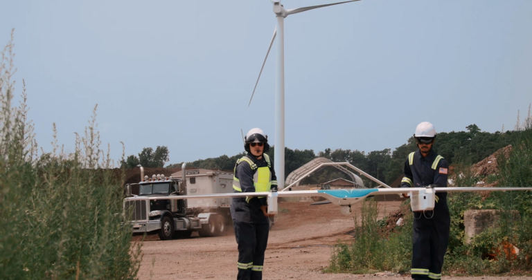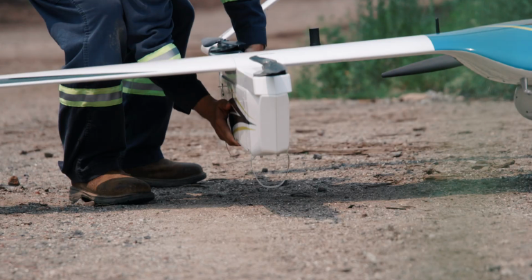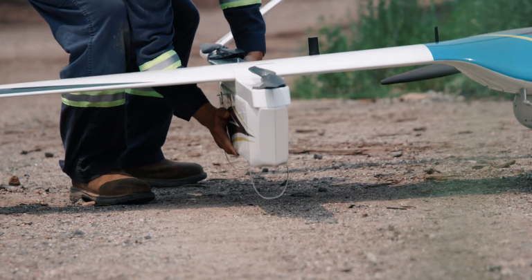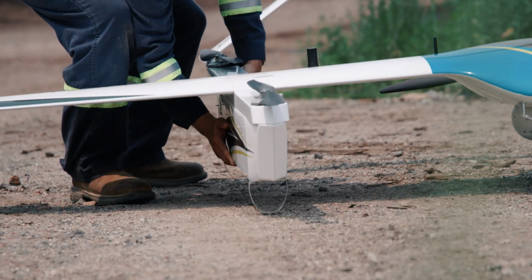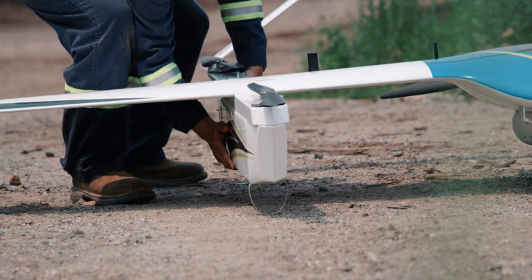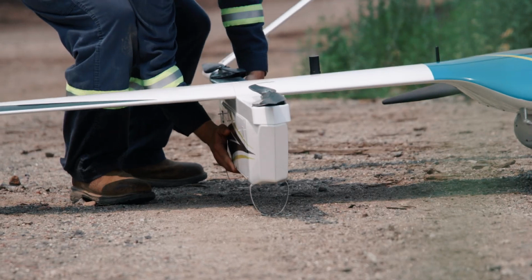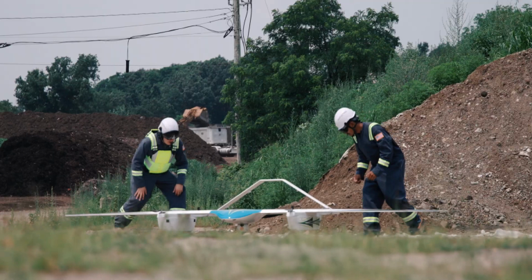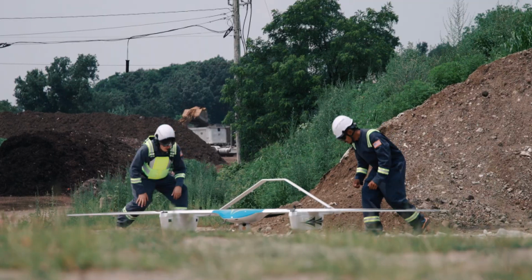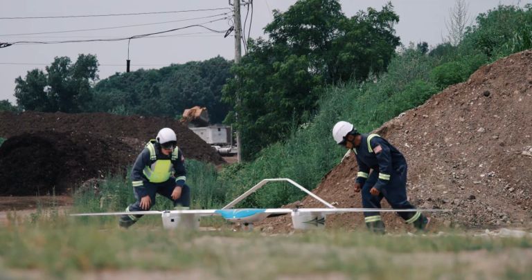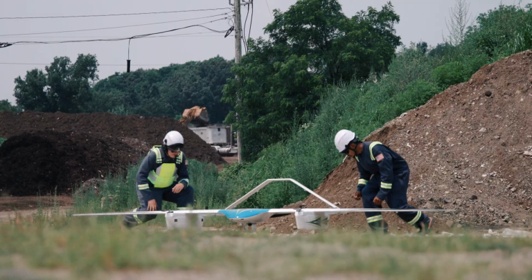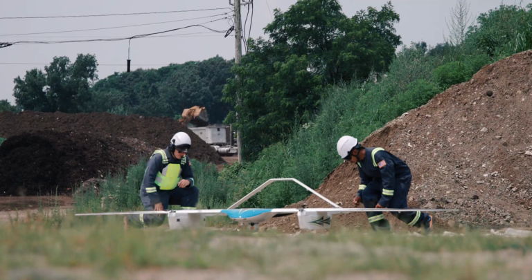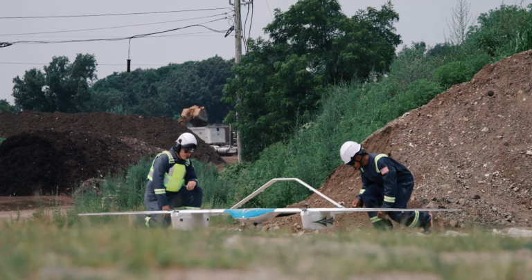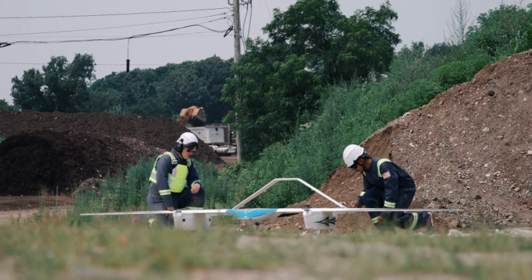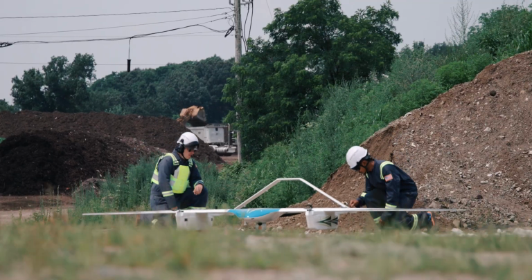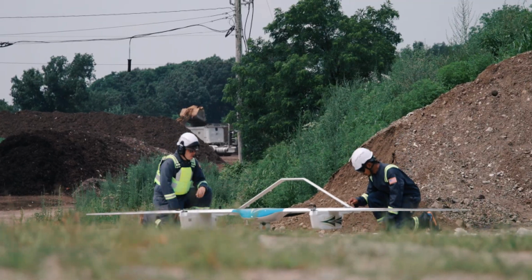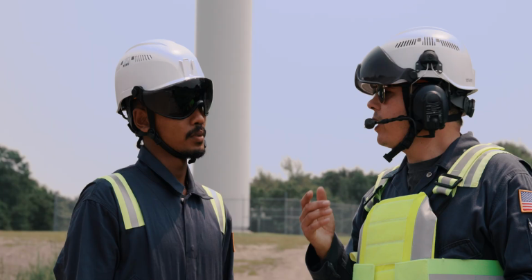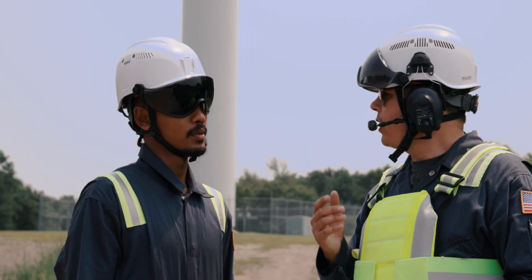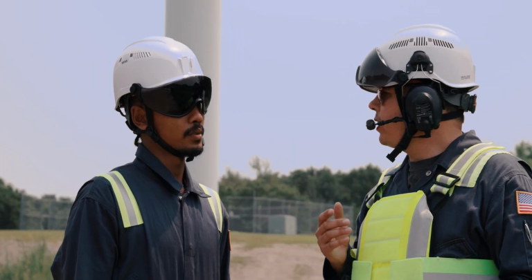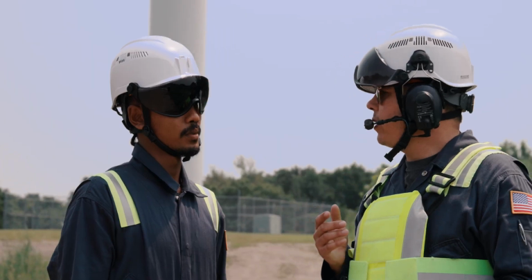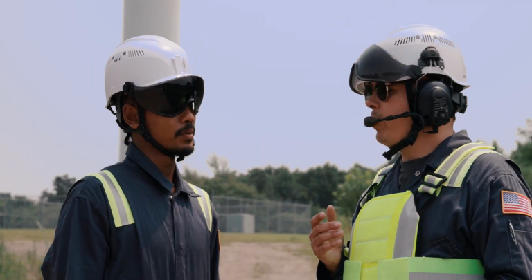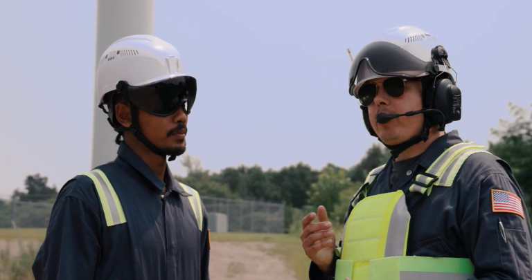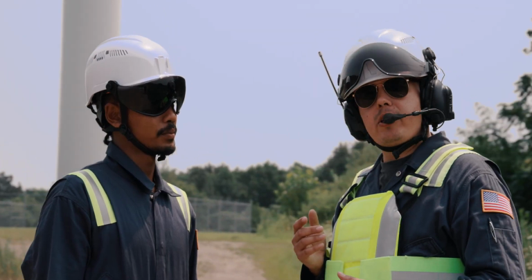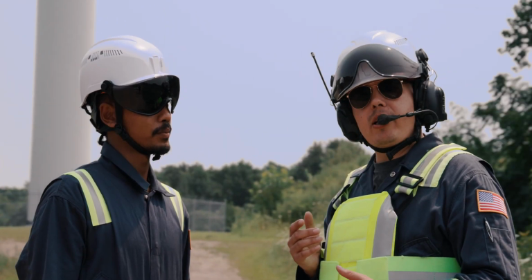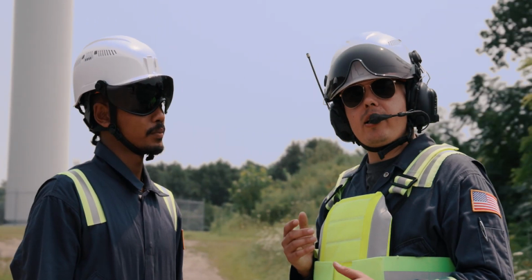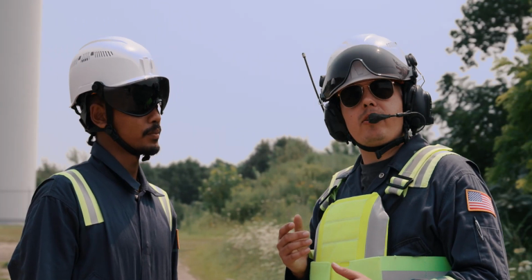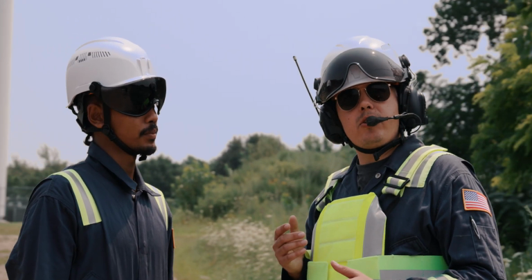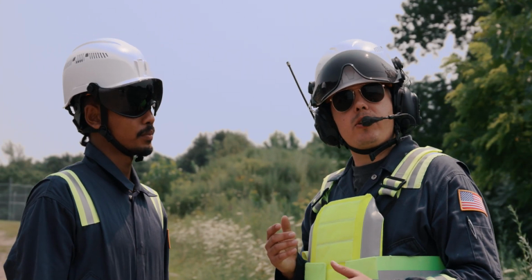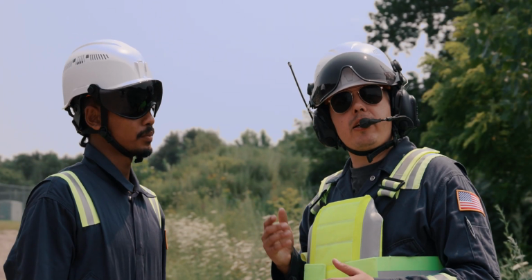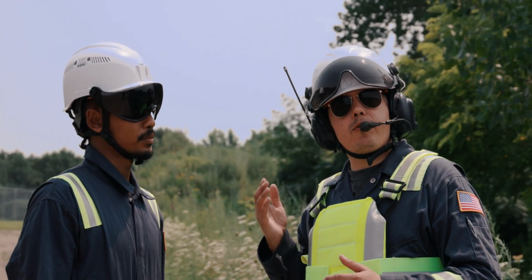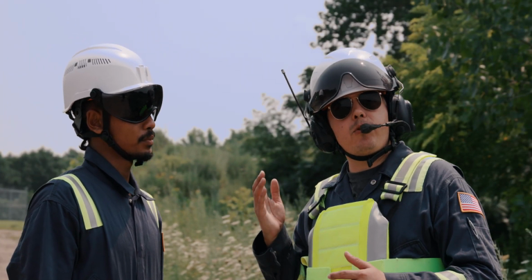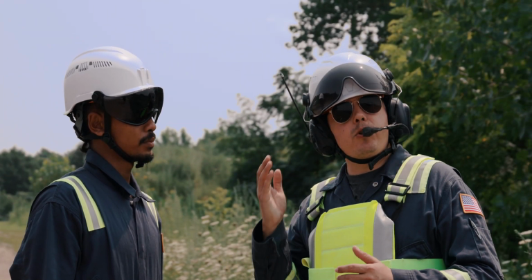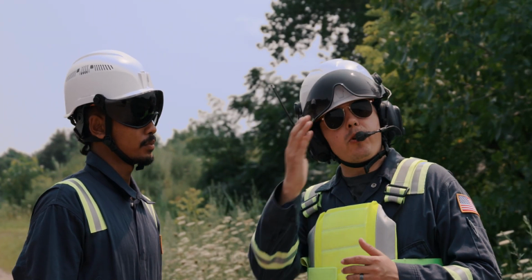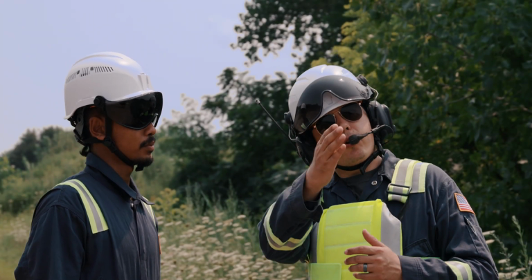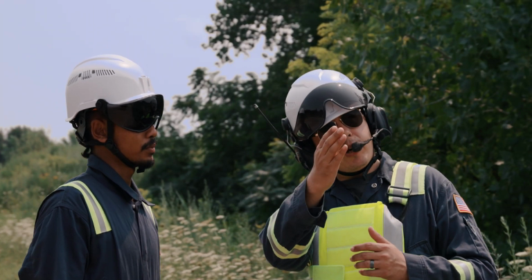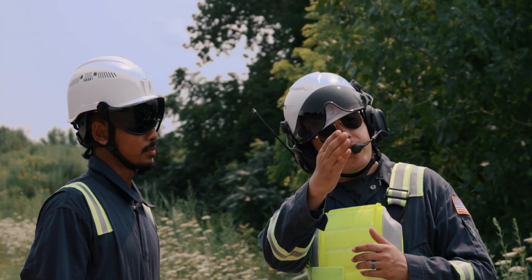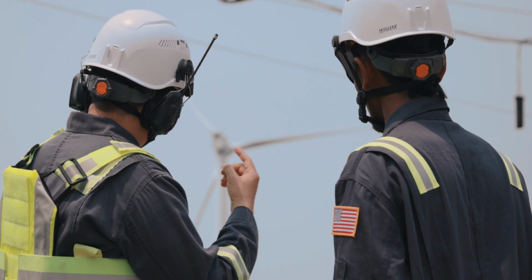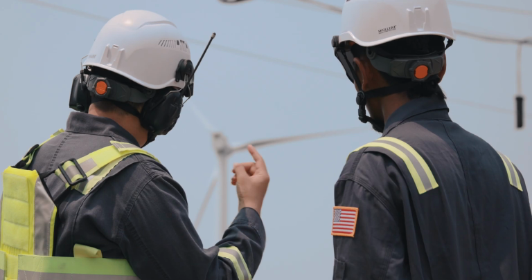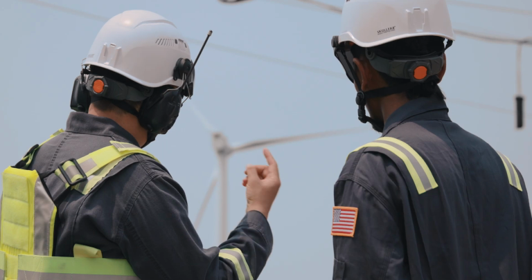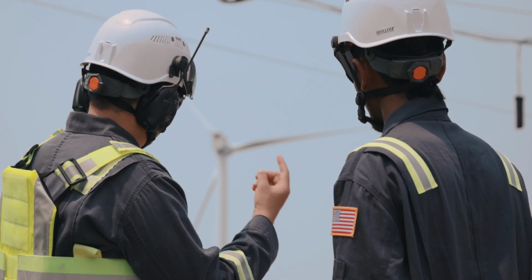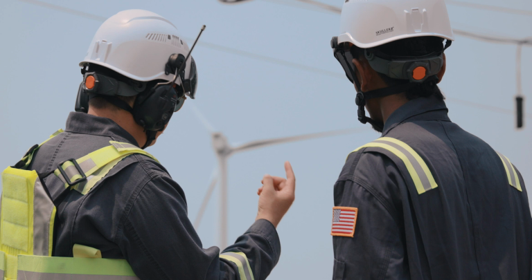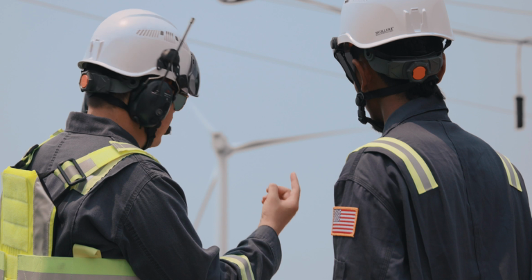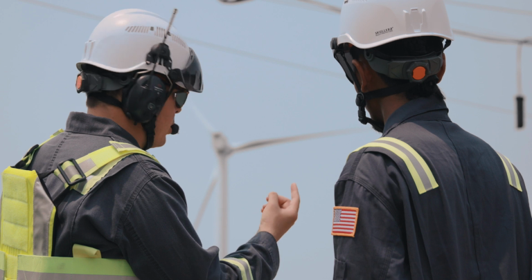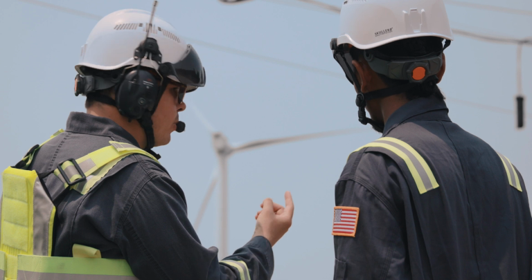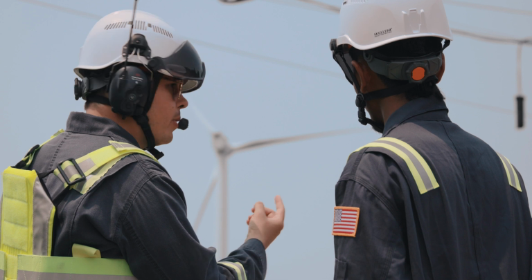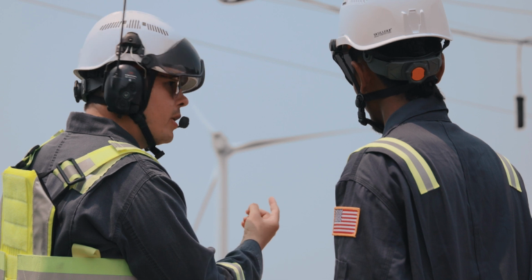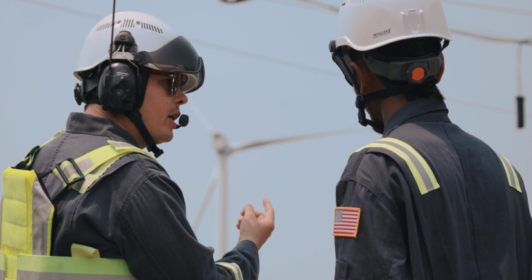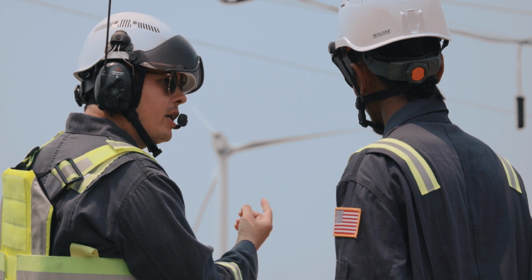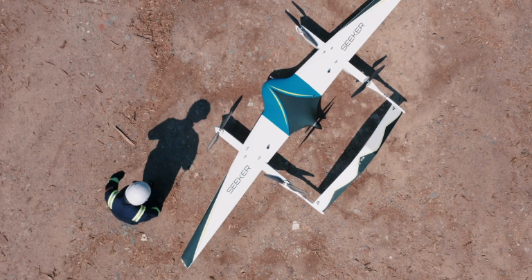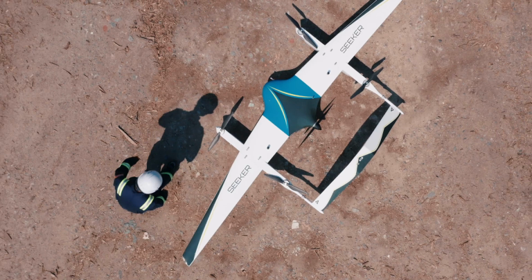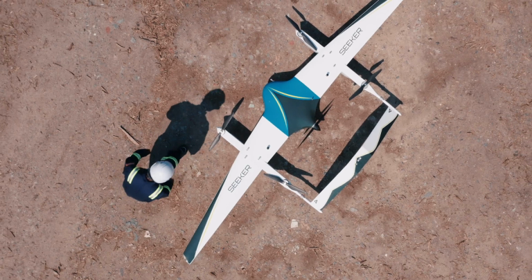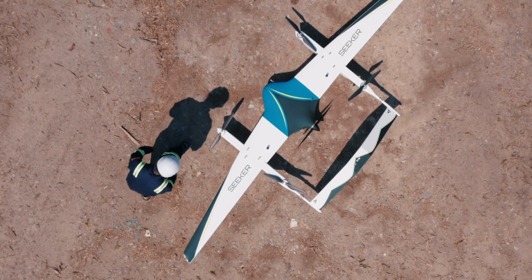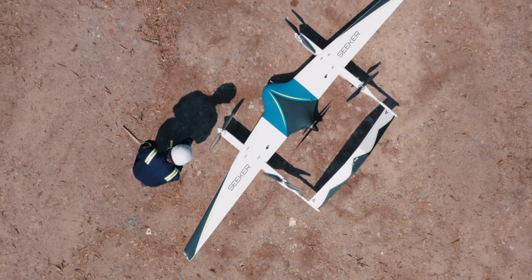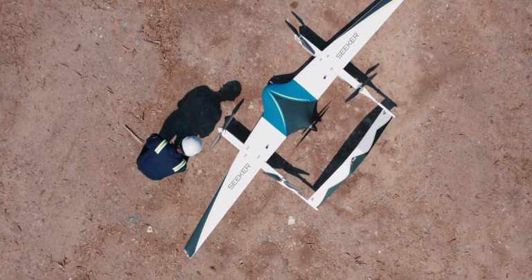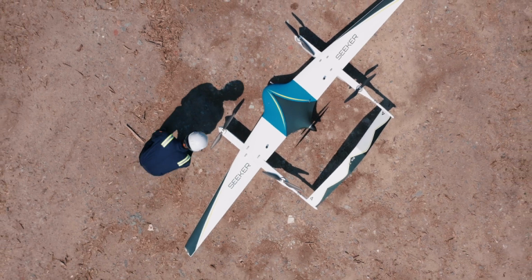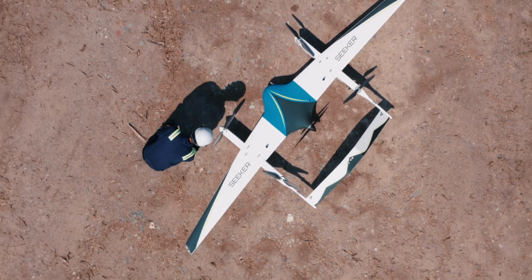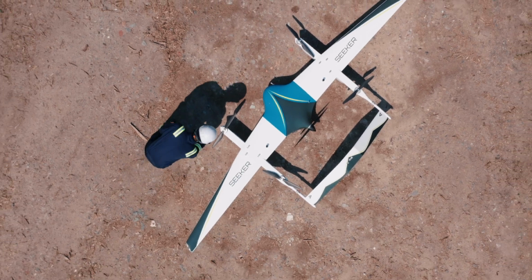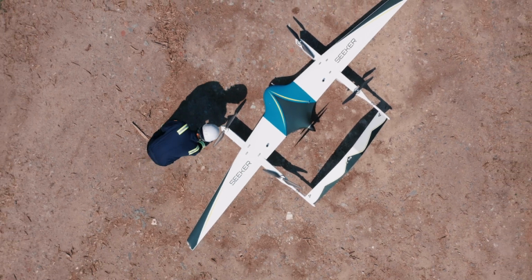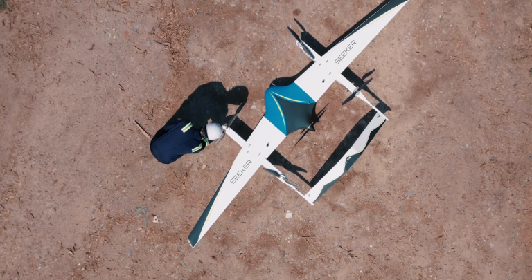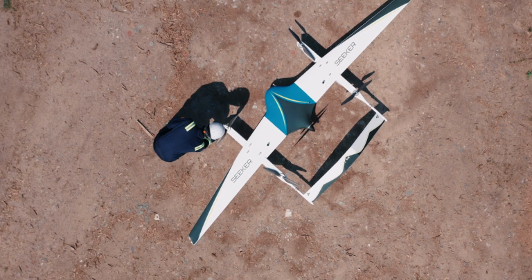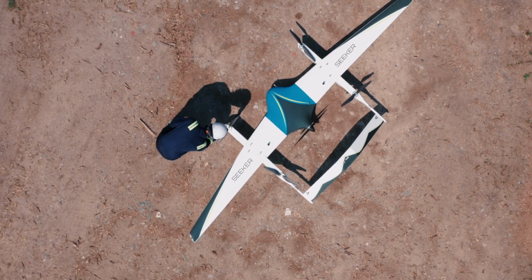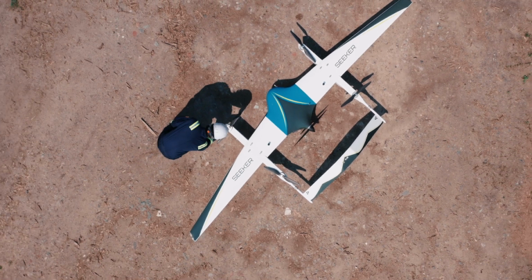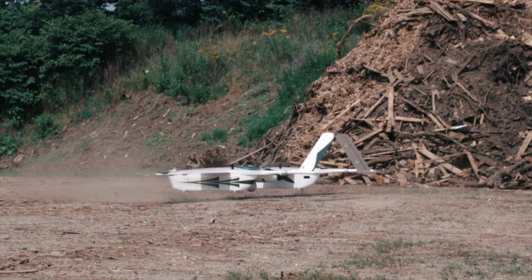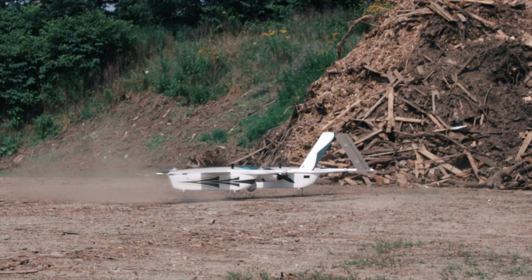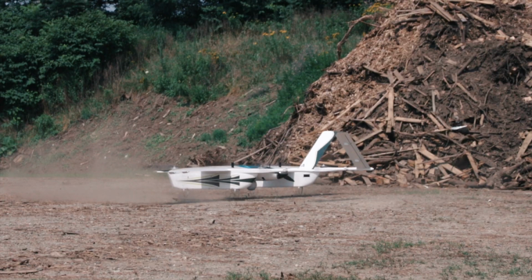Comaris has created a compact, modular design that is easy to assemble and disassemble in the field in under three minutes.